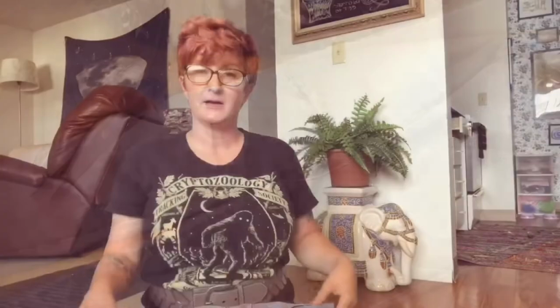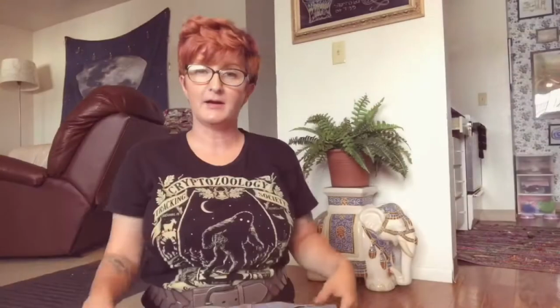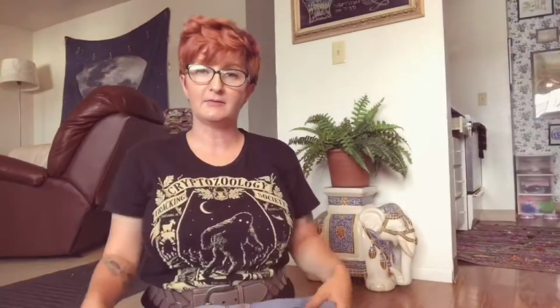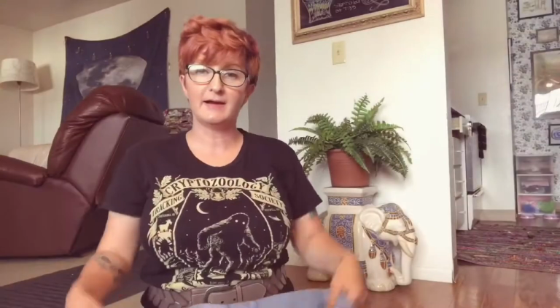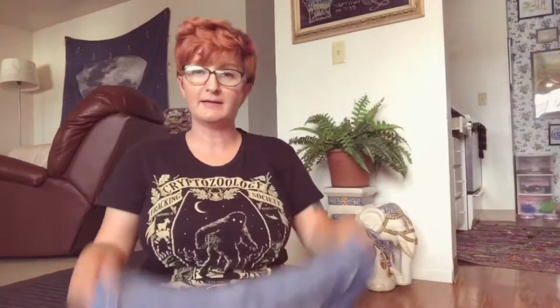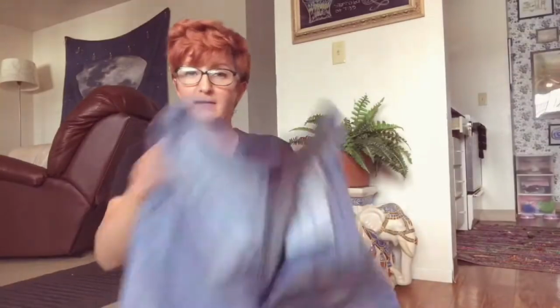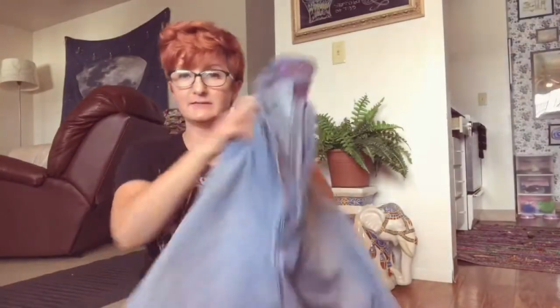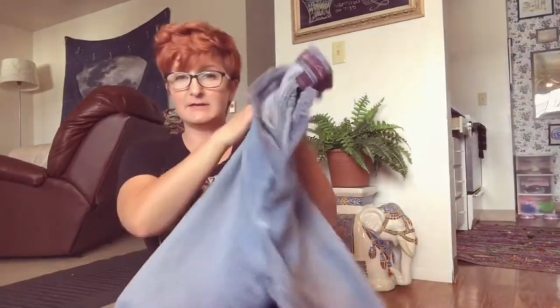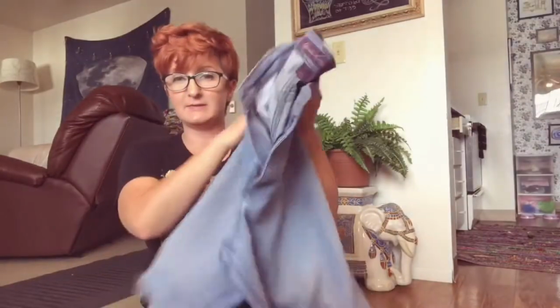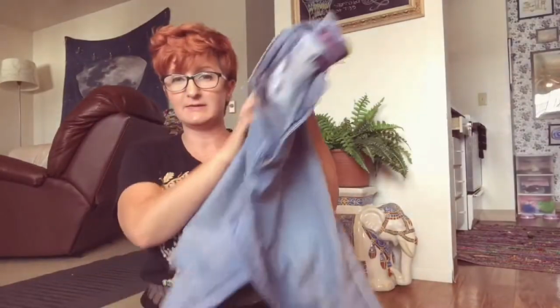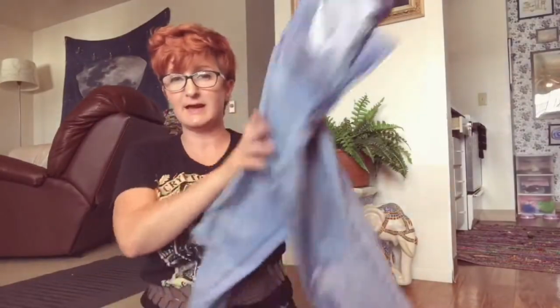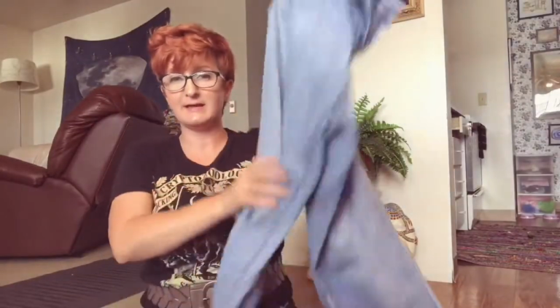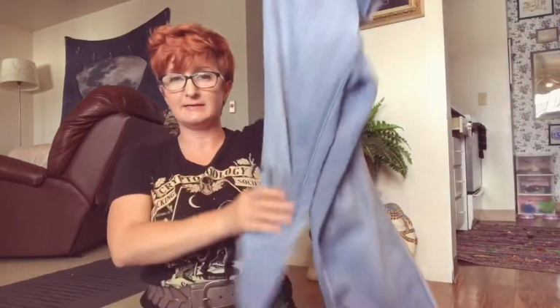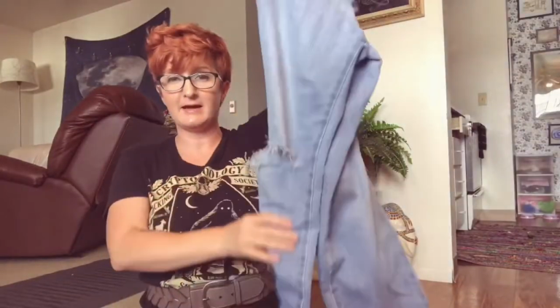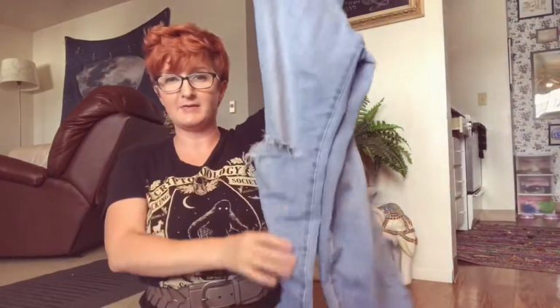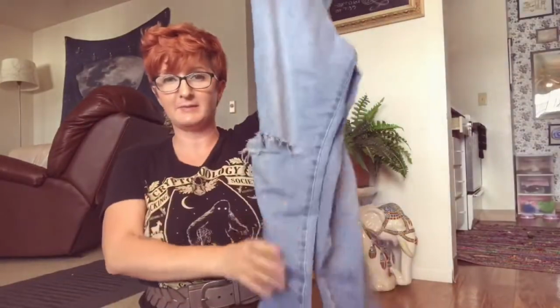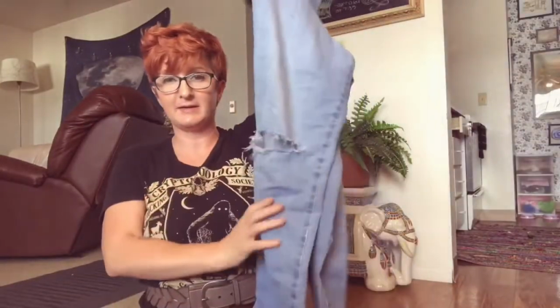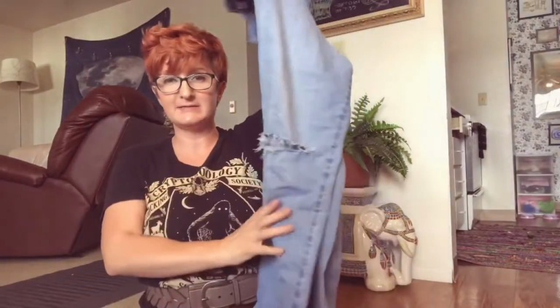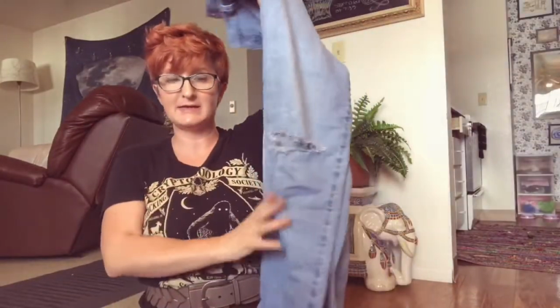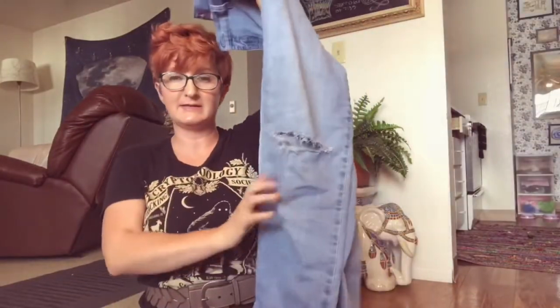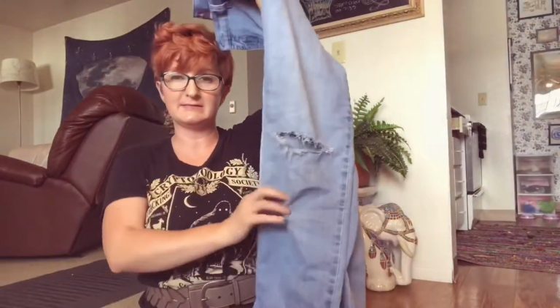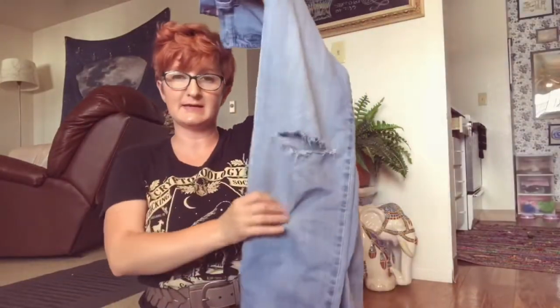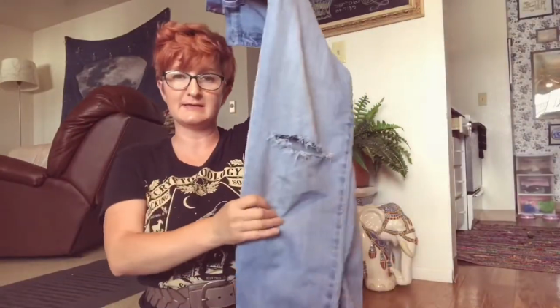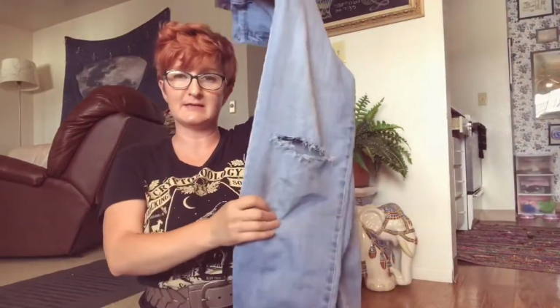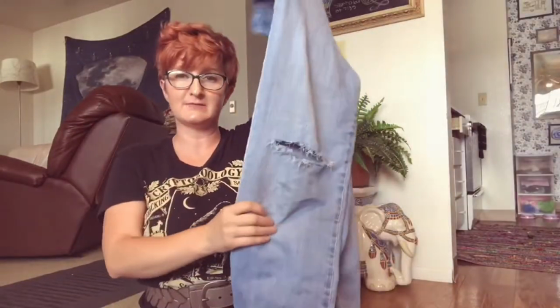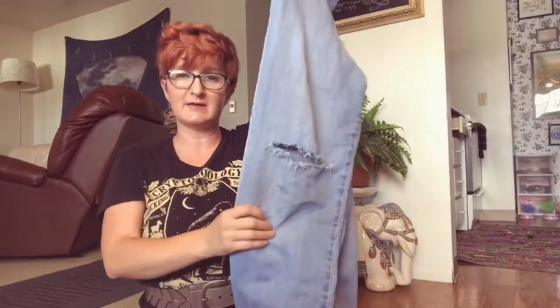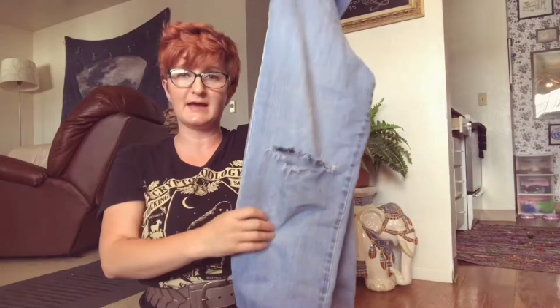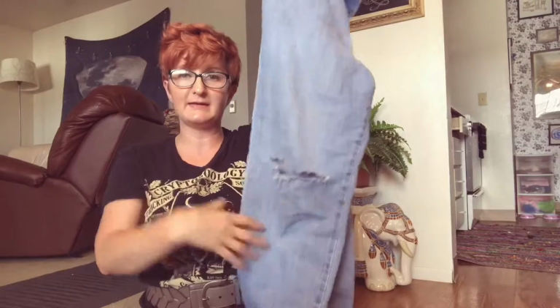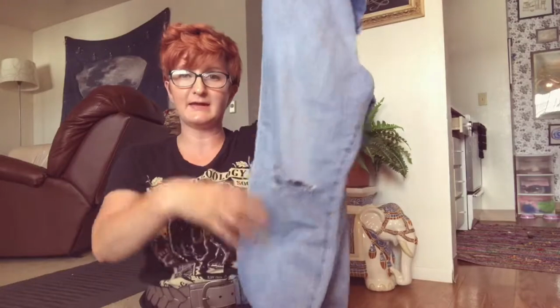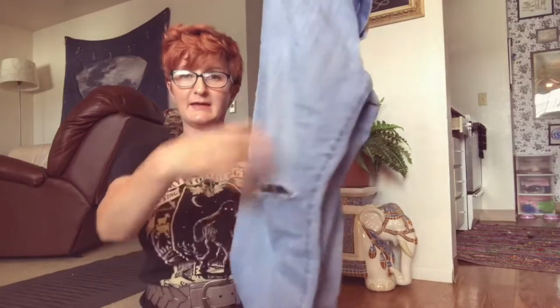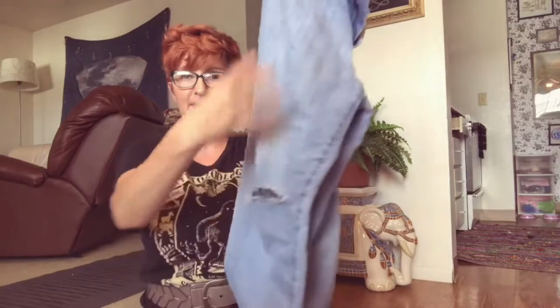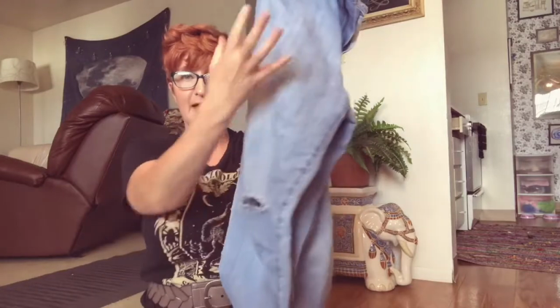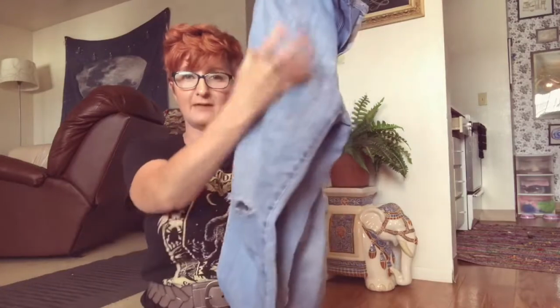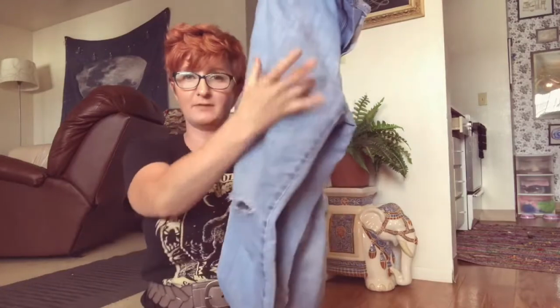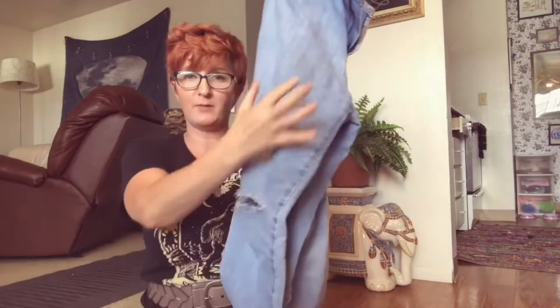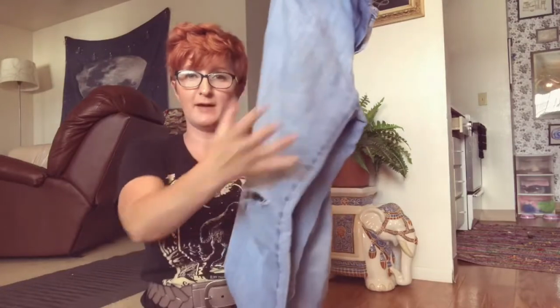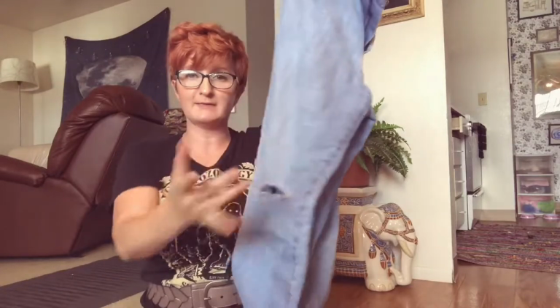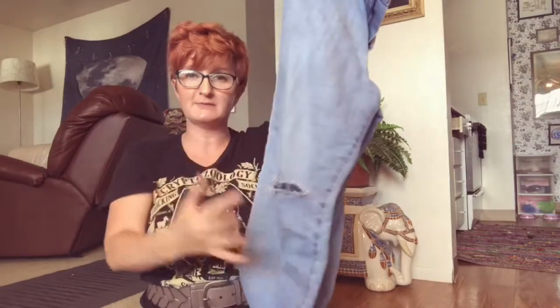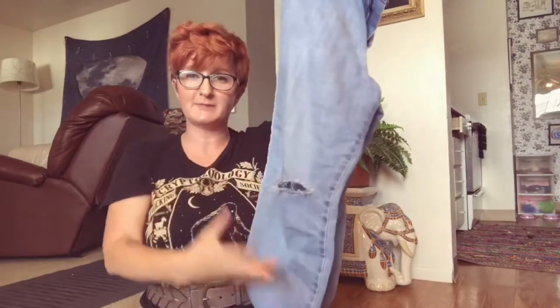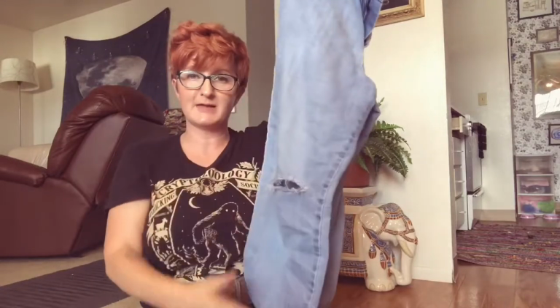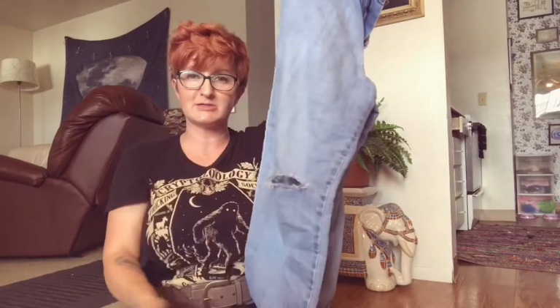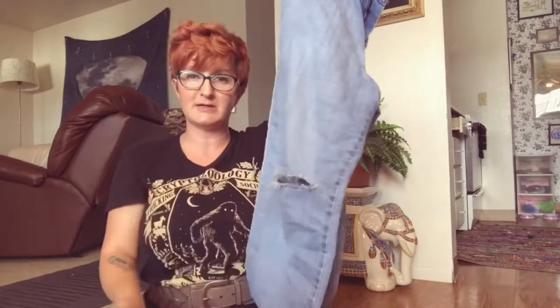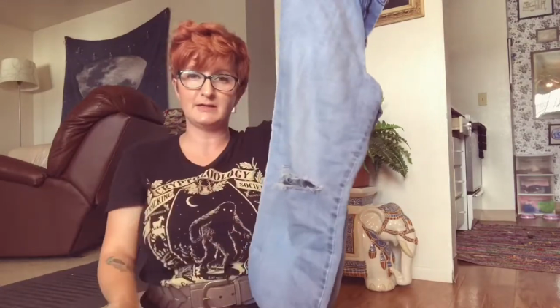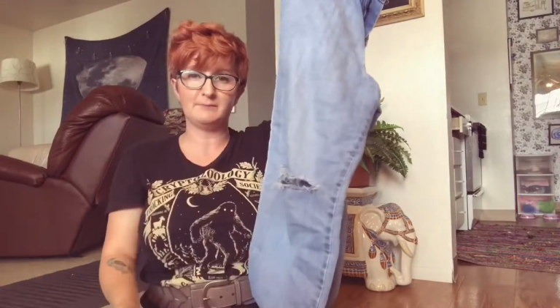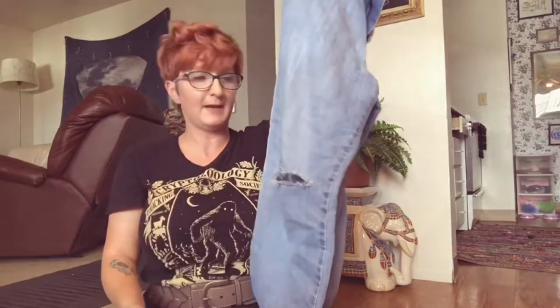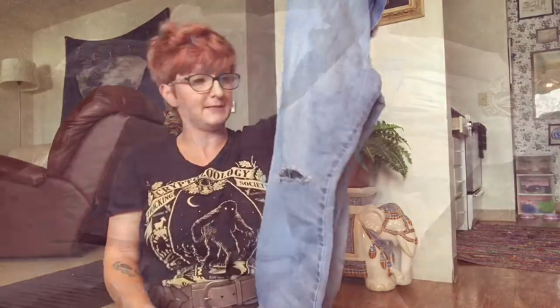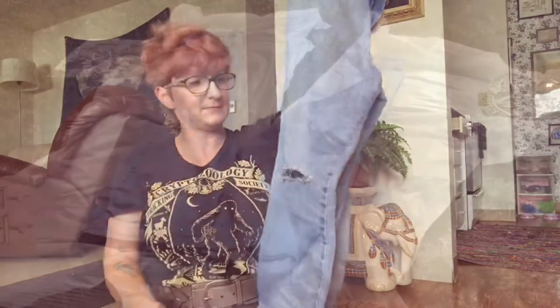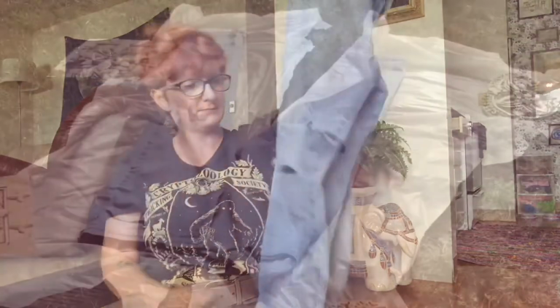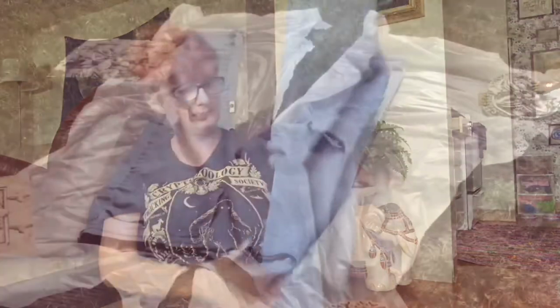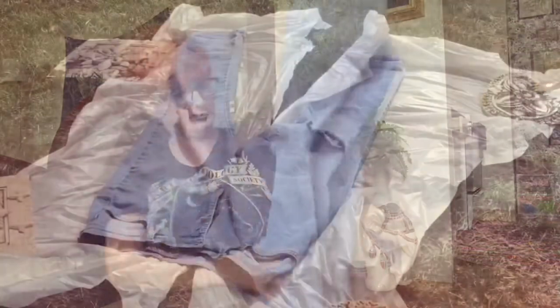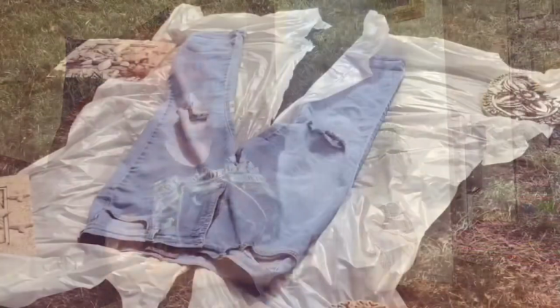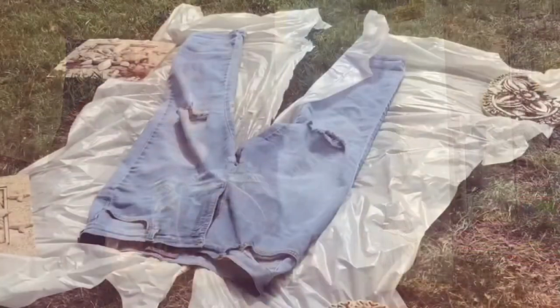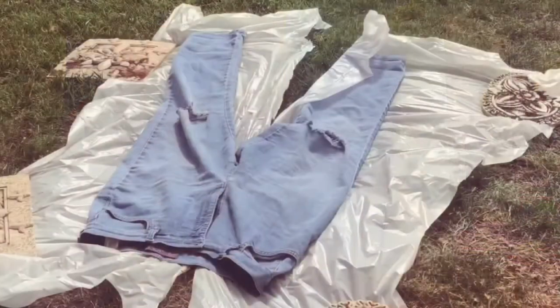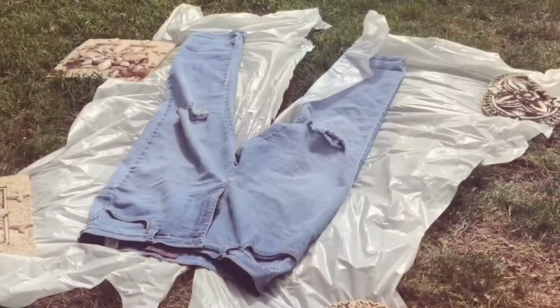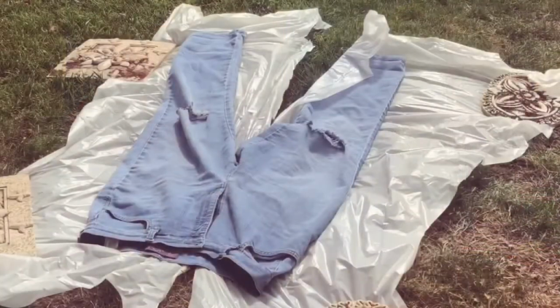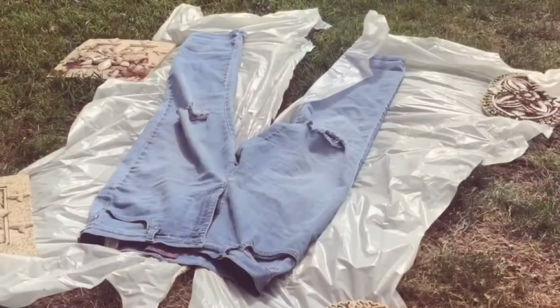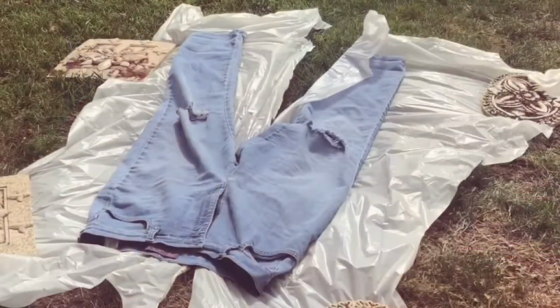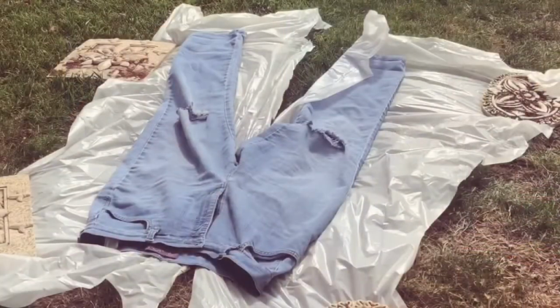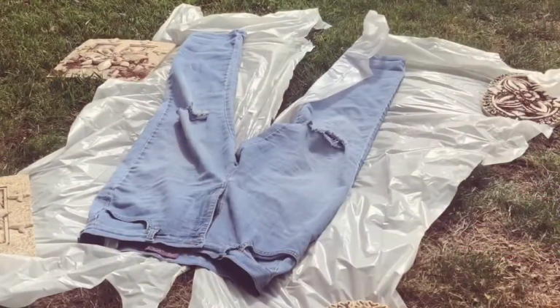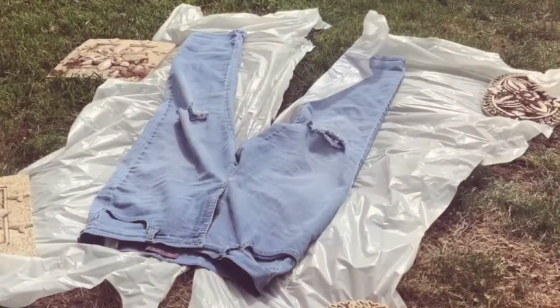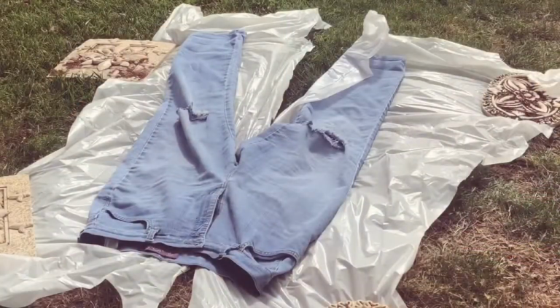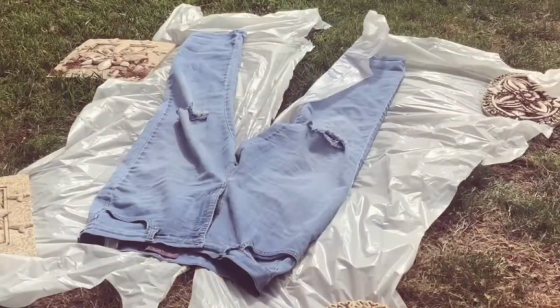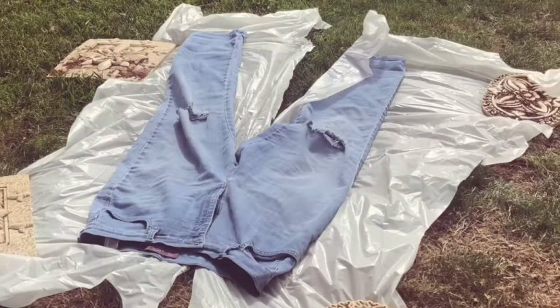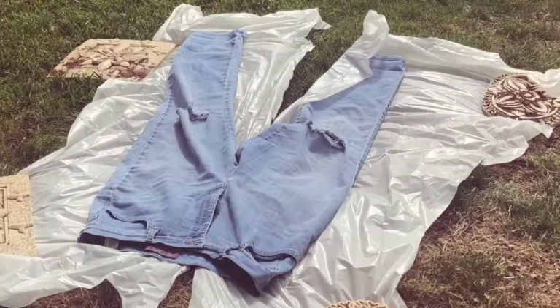All done with that. Now I'm going to take these guys outside and add the white splashy paint. Let's do this.